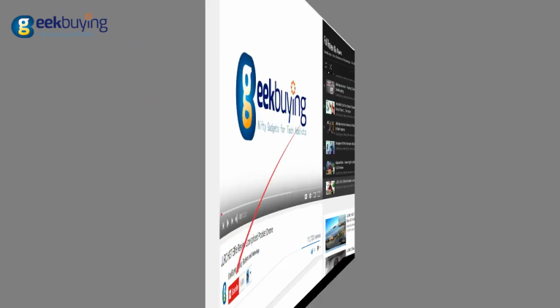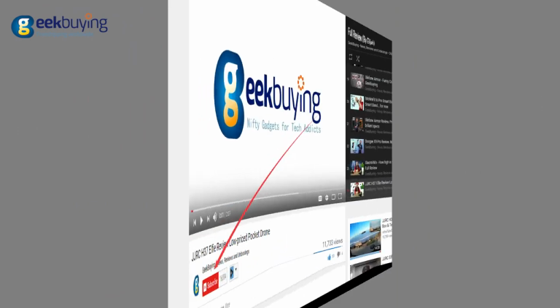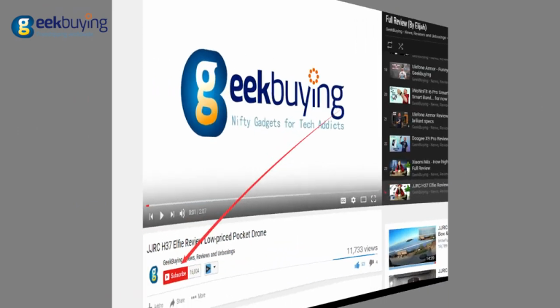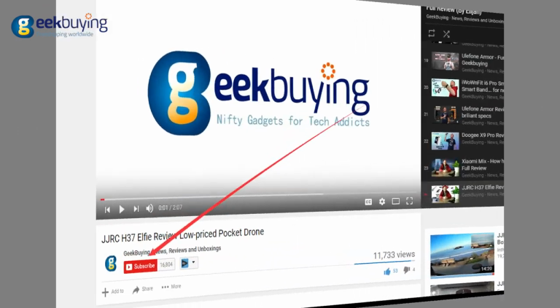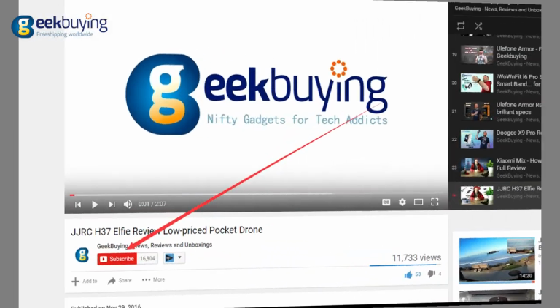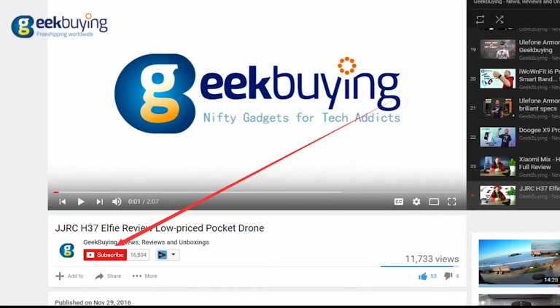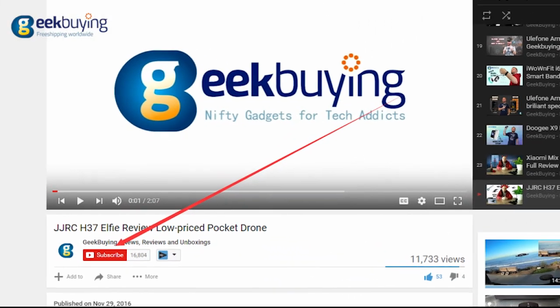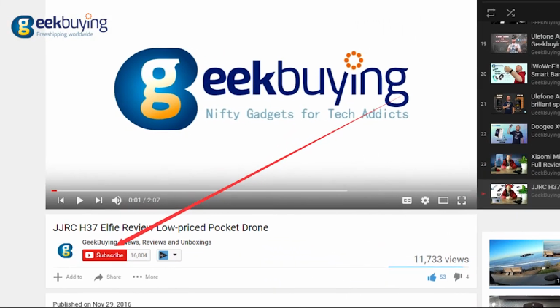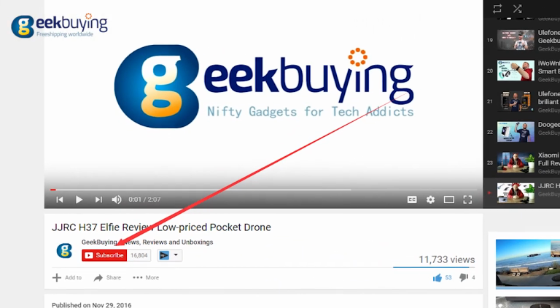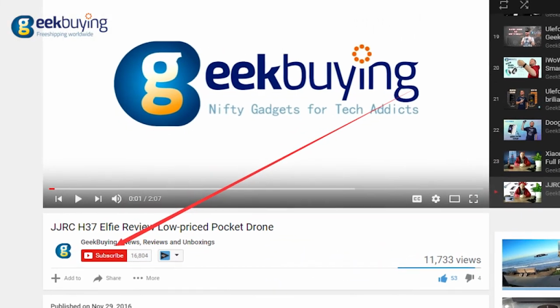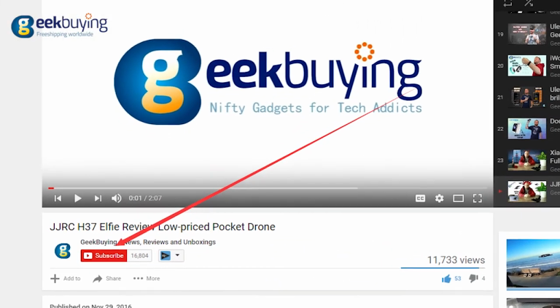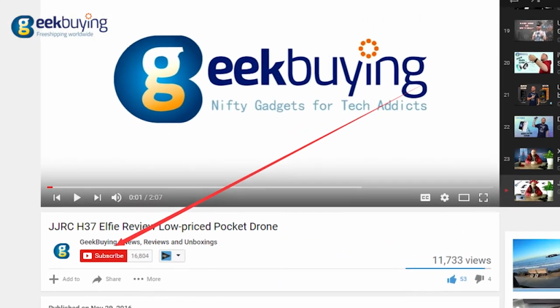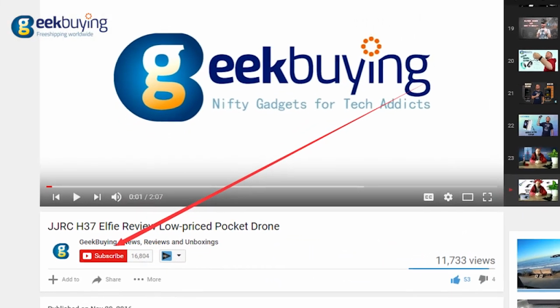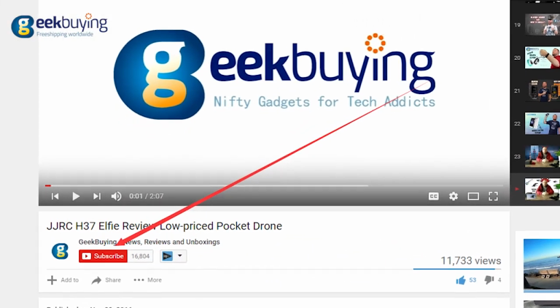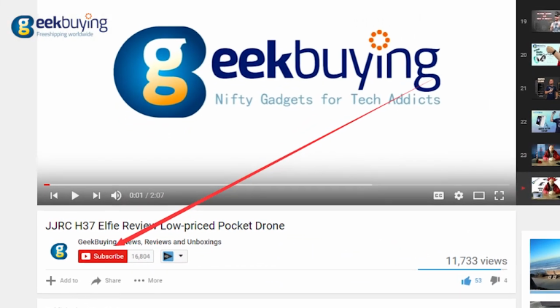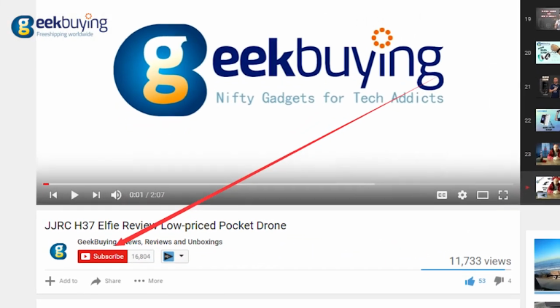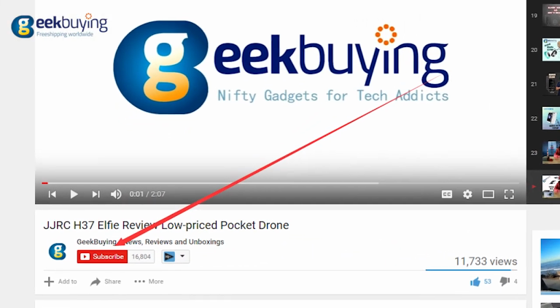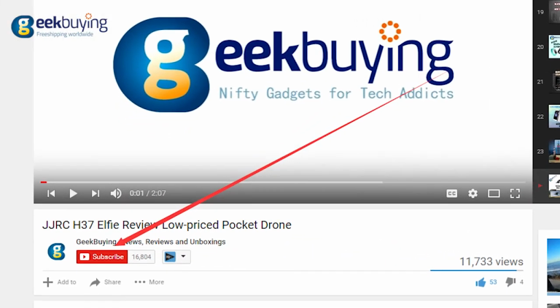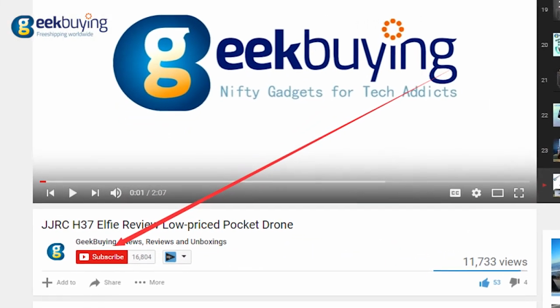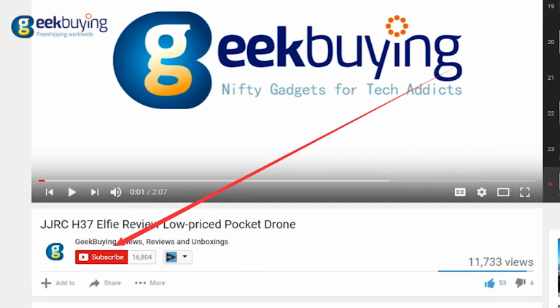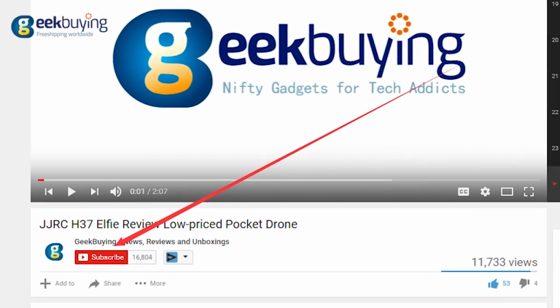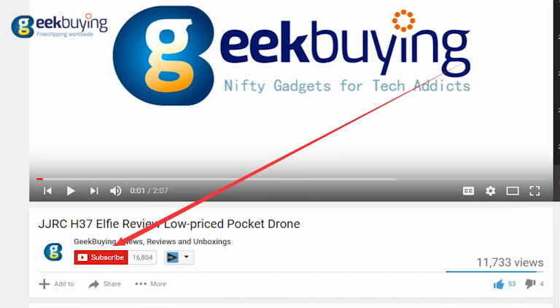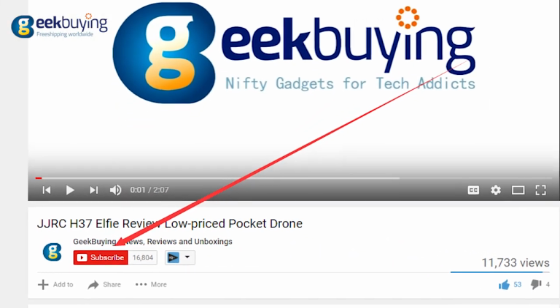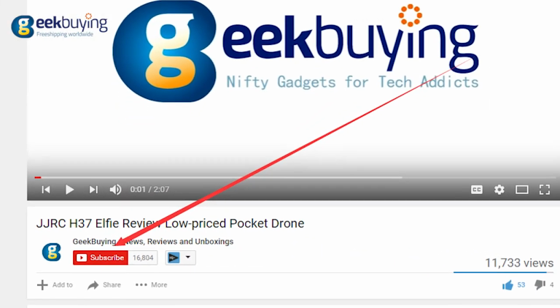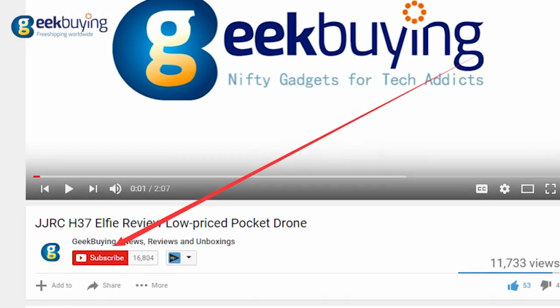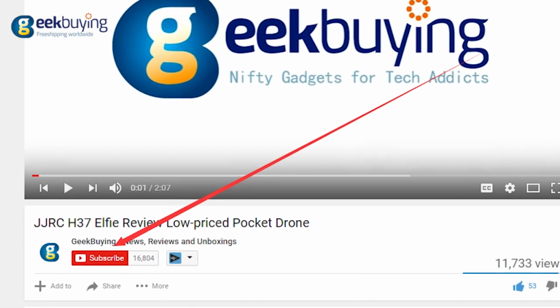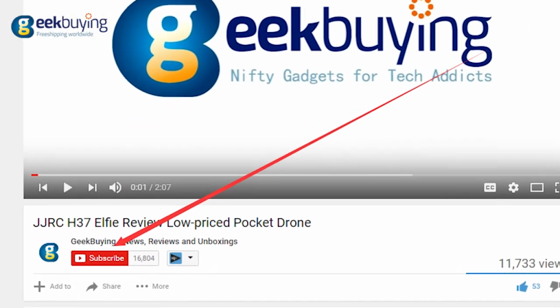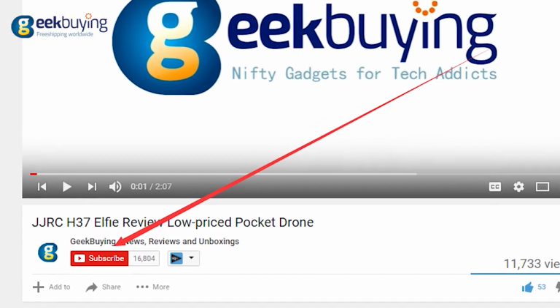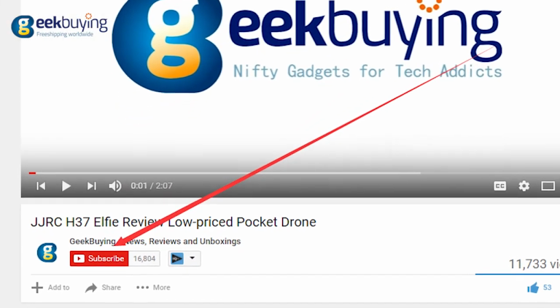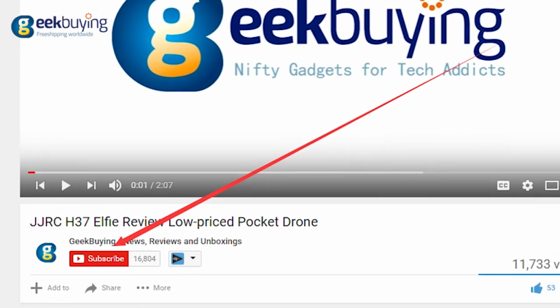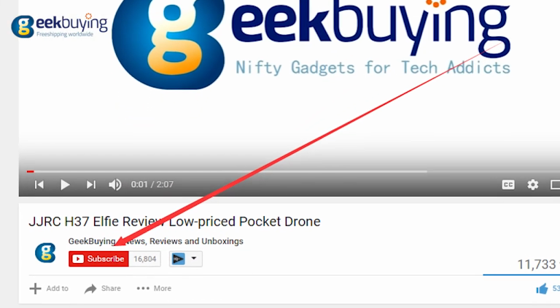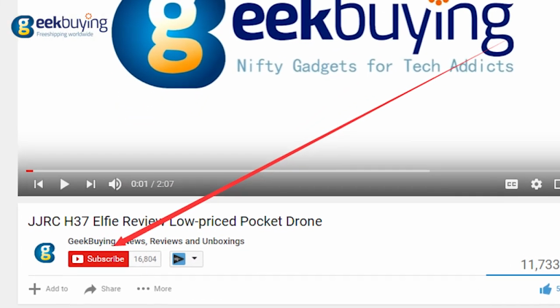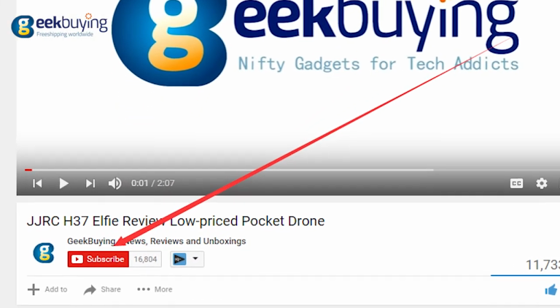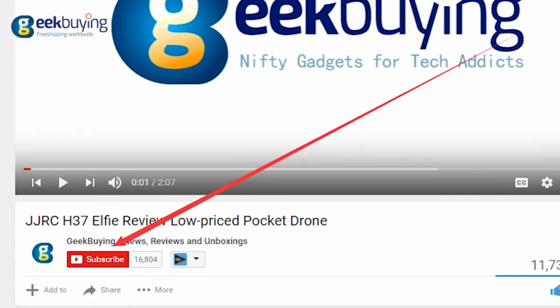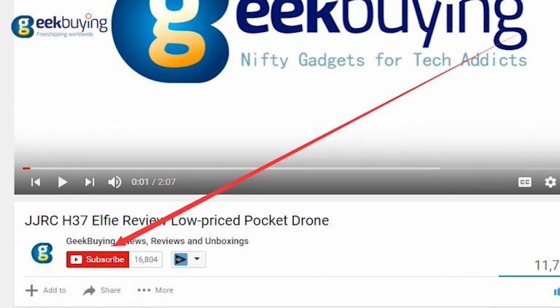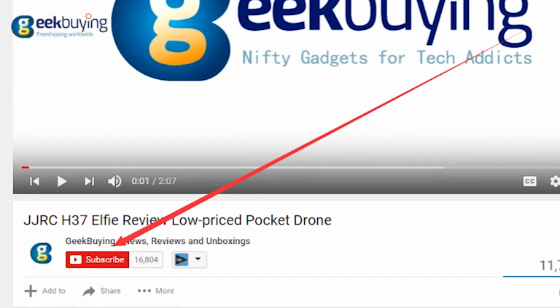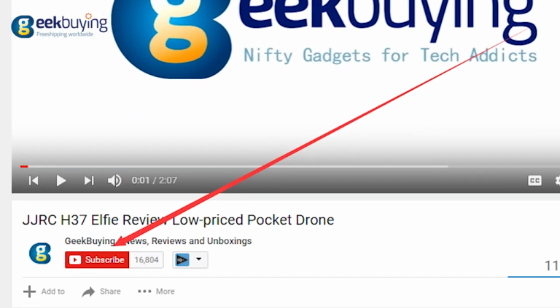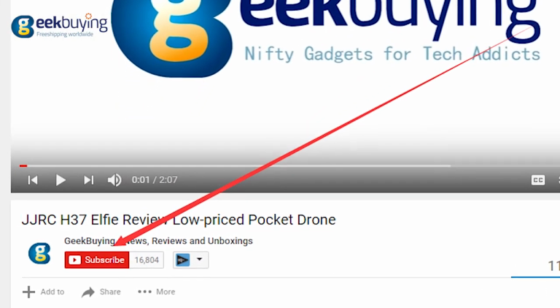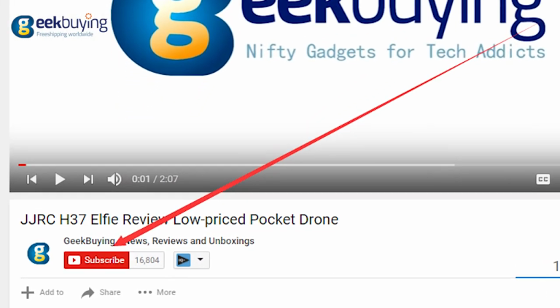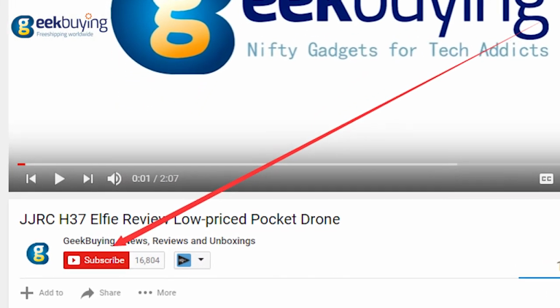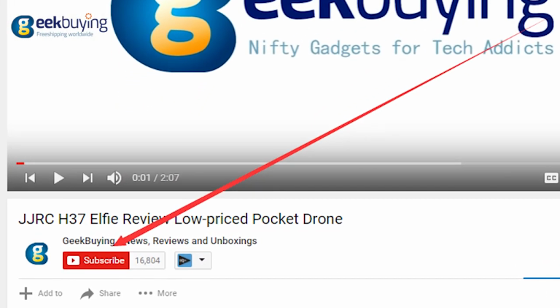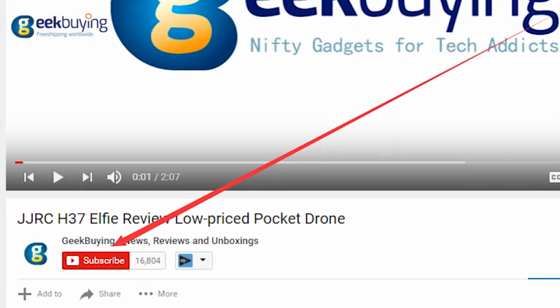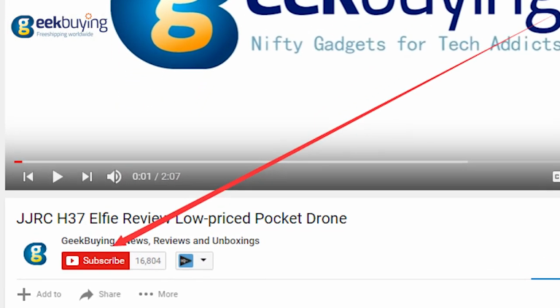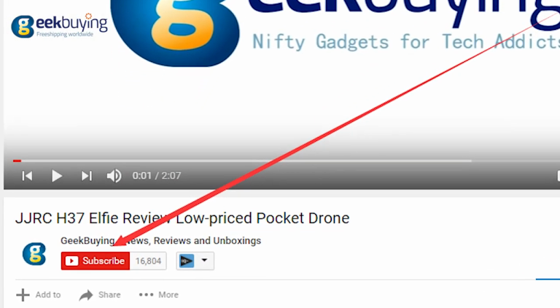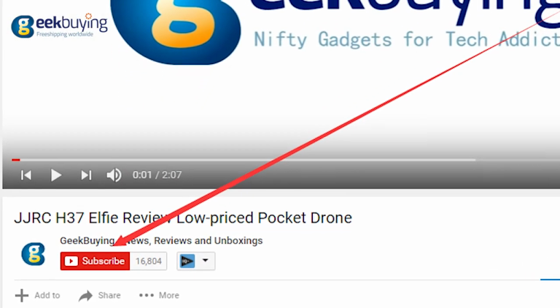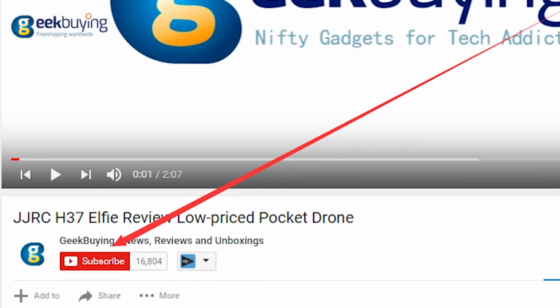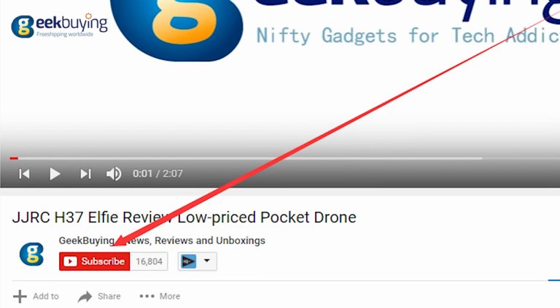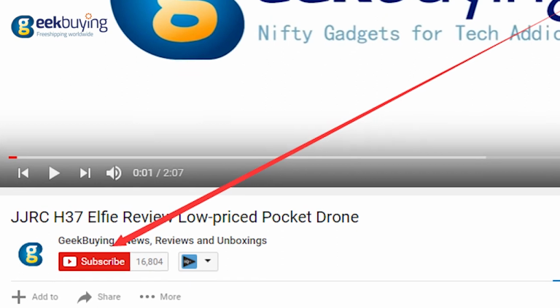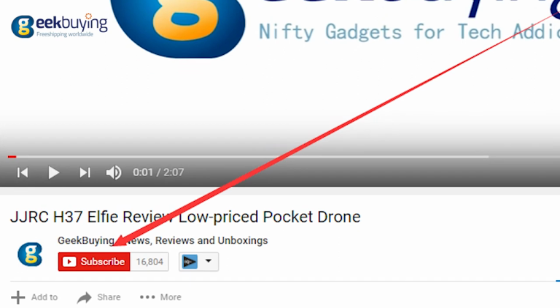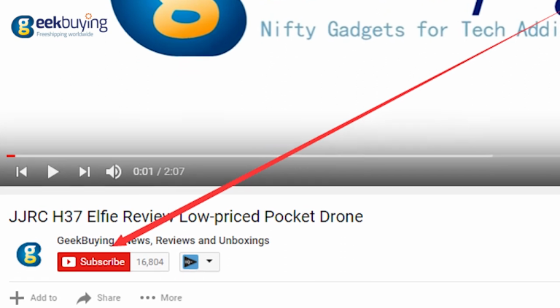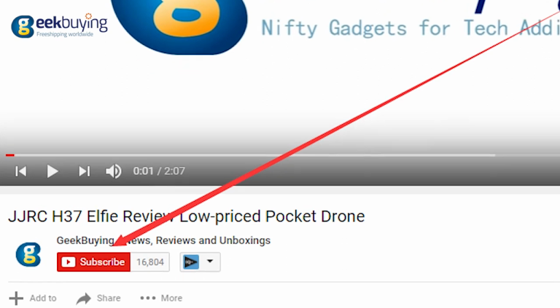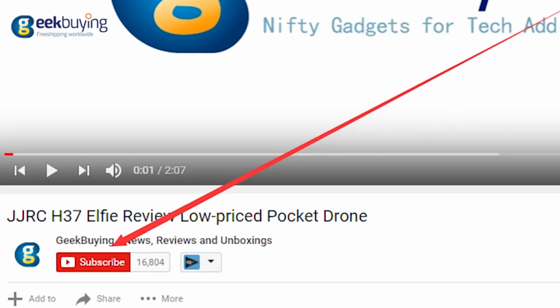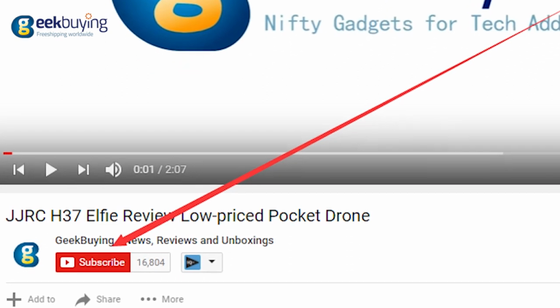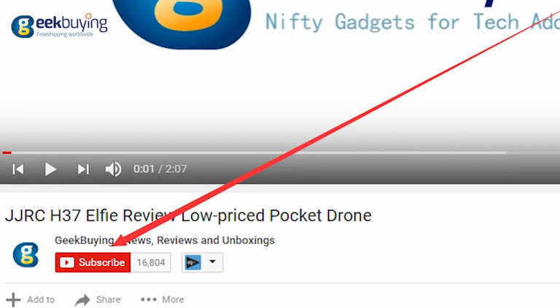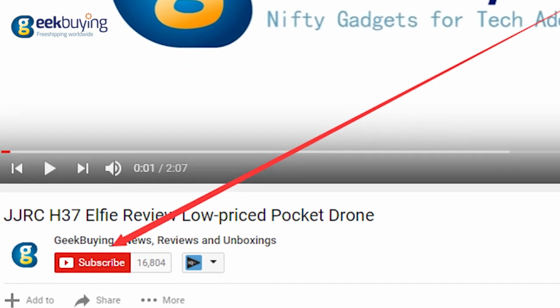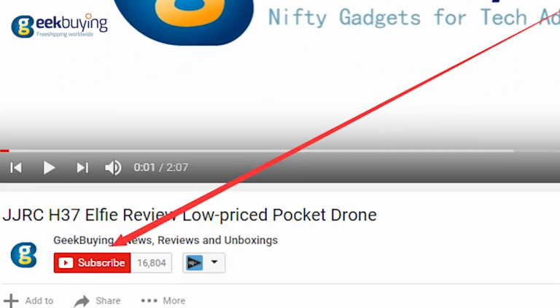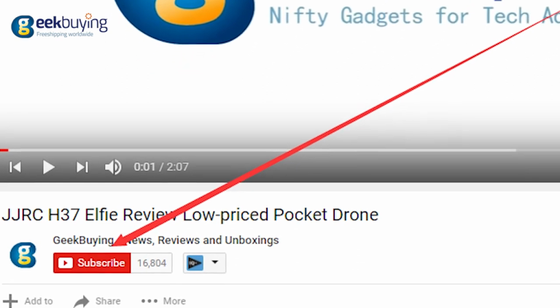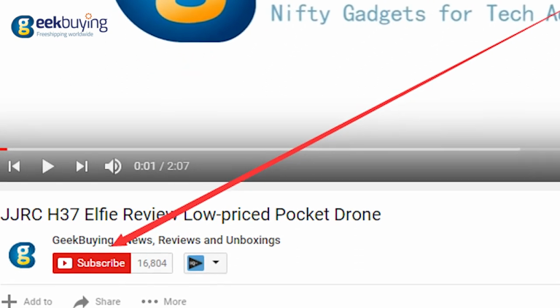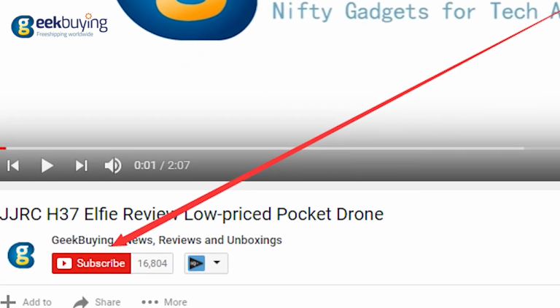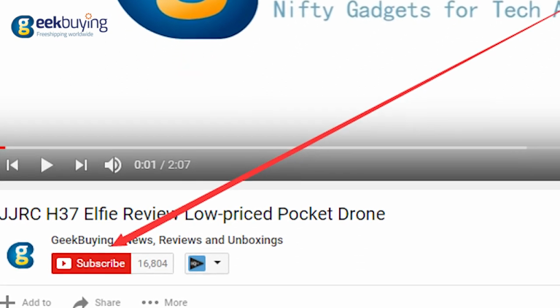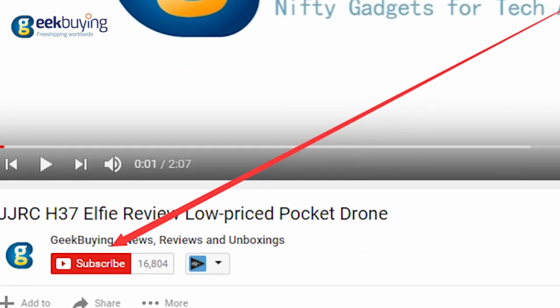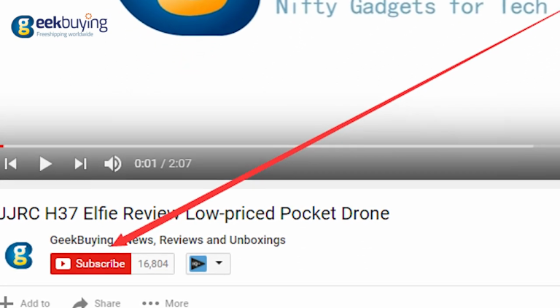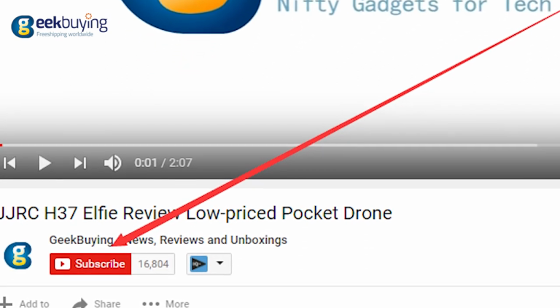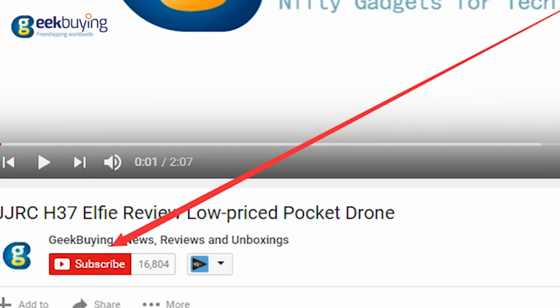Before we continue, please hit the subscribe button below this video to get reviews and unboxings of the newest Chinese gadgets.